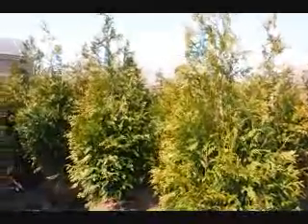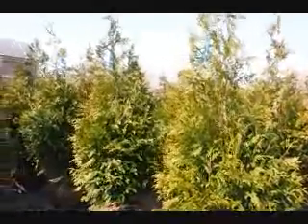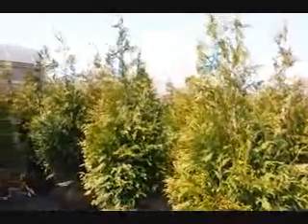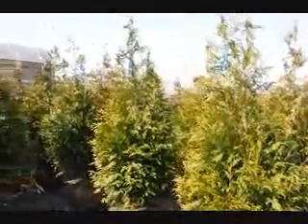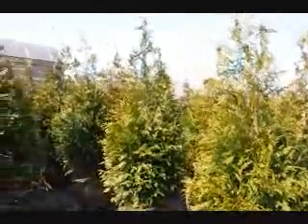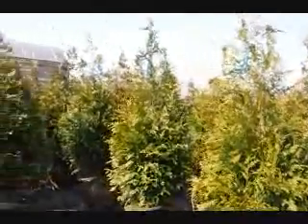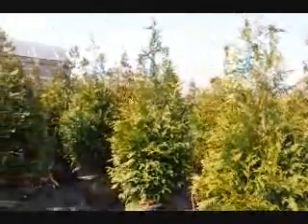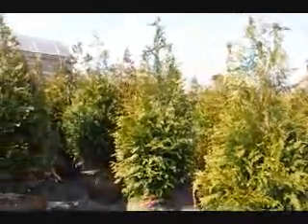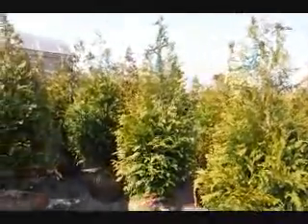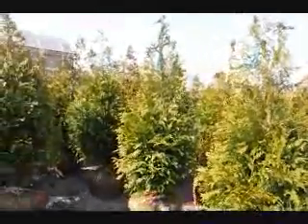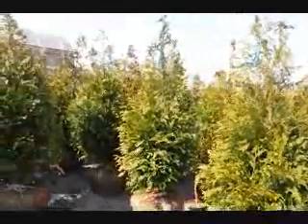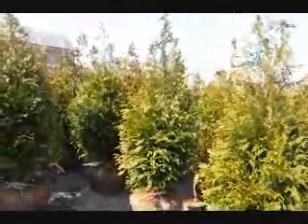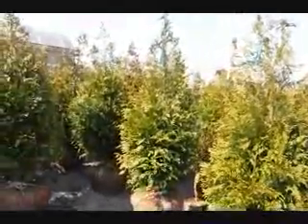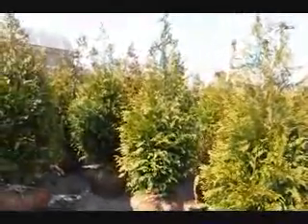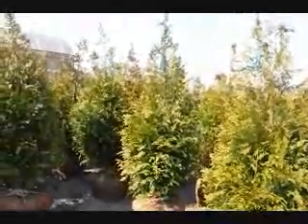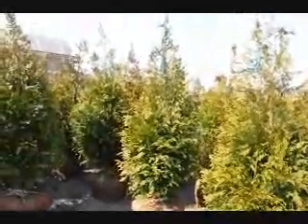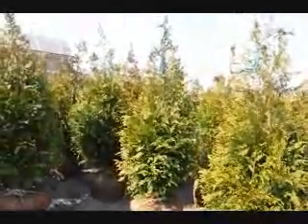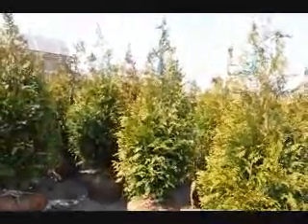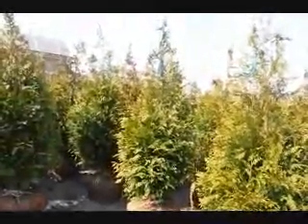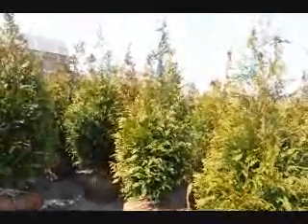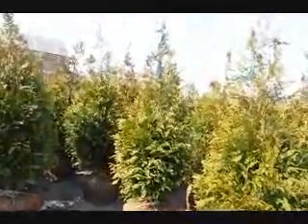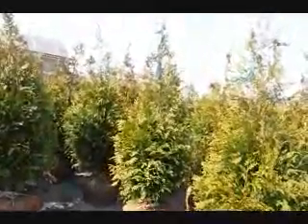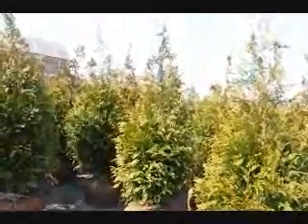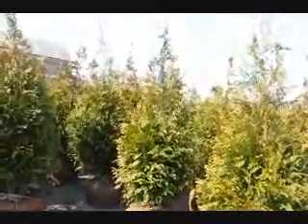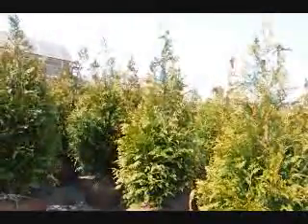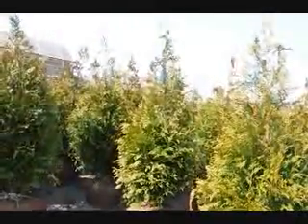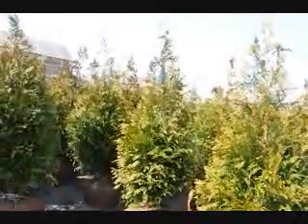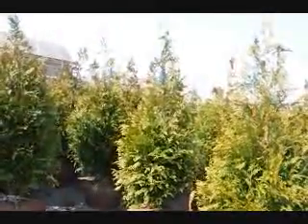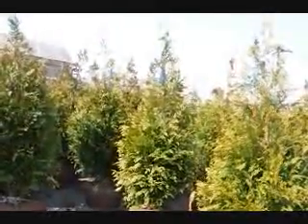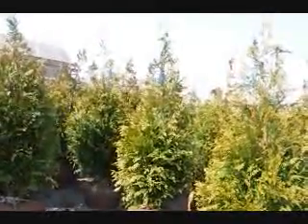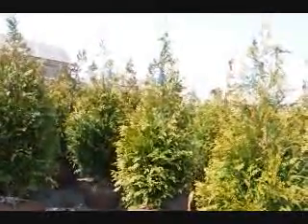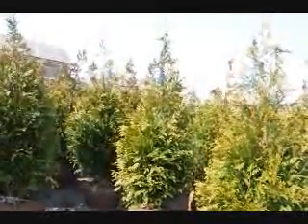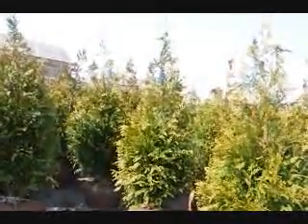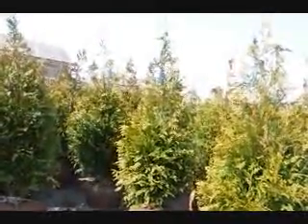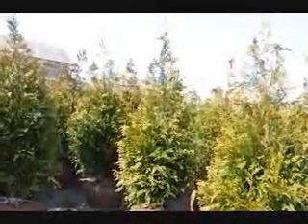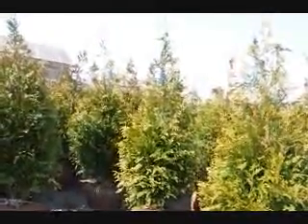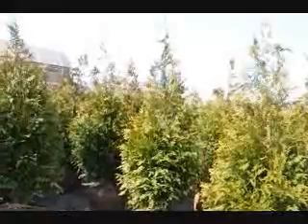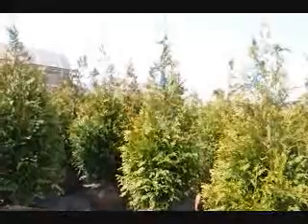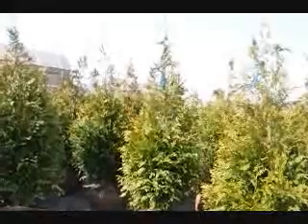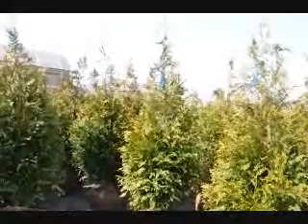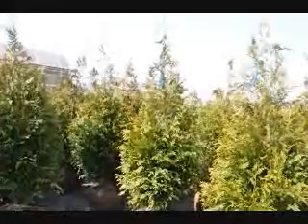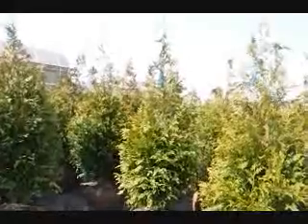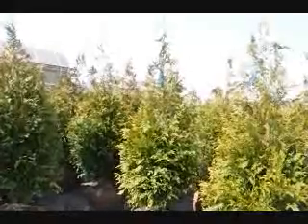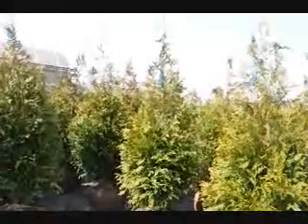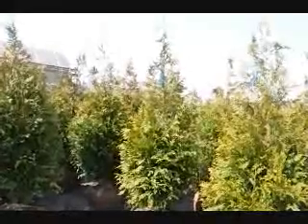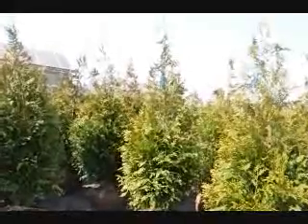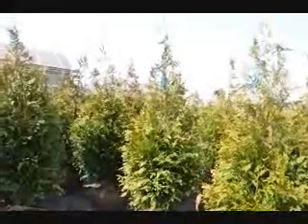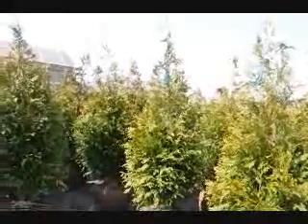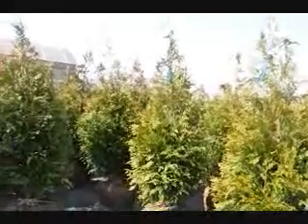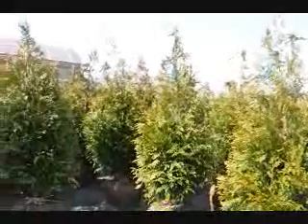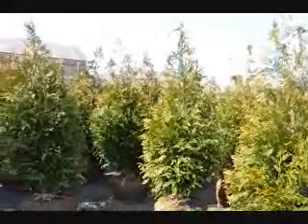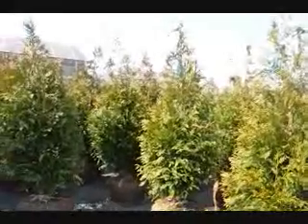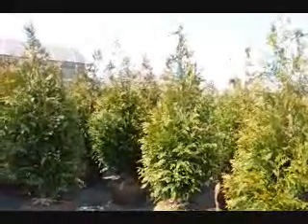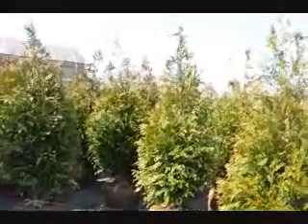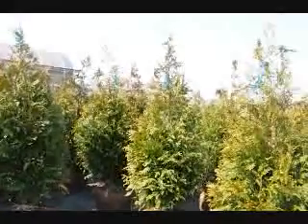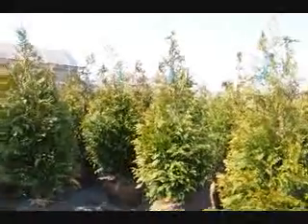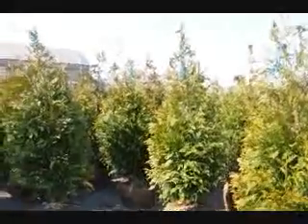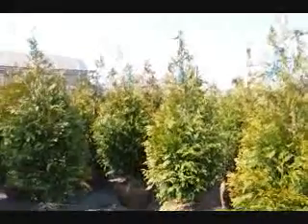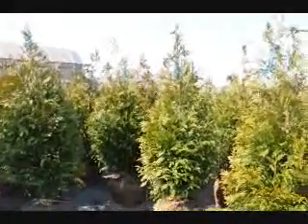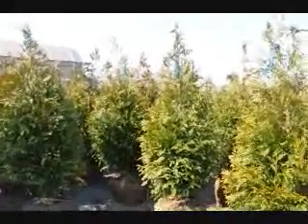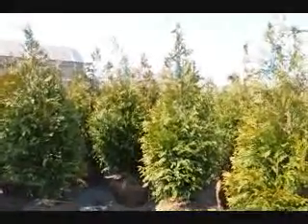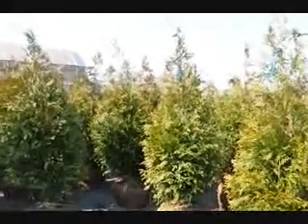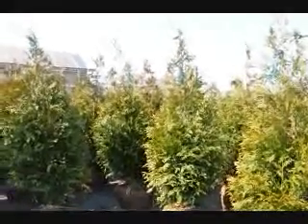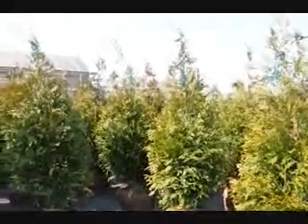They grow 3 to 5 feet a year. They're very fast-growing, very hardy, and deer resistant.